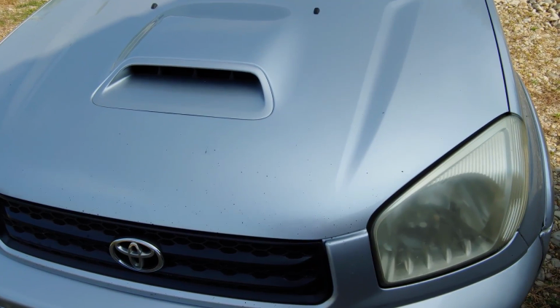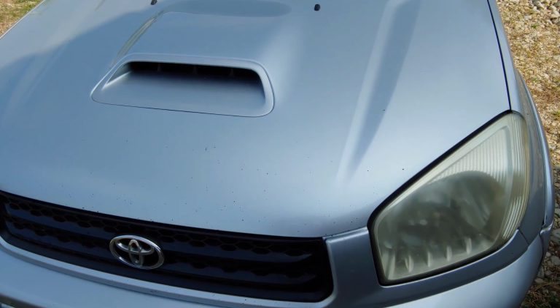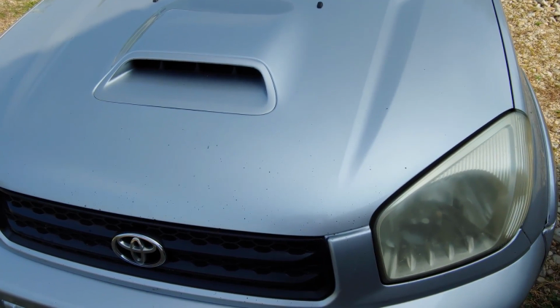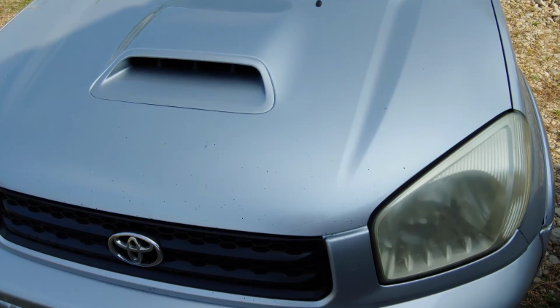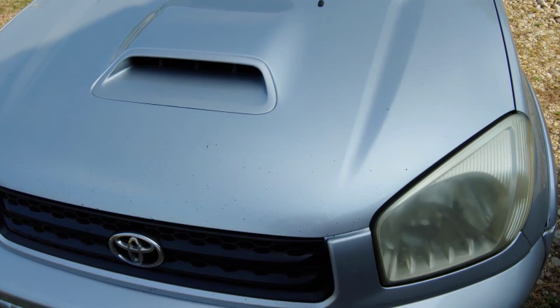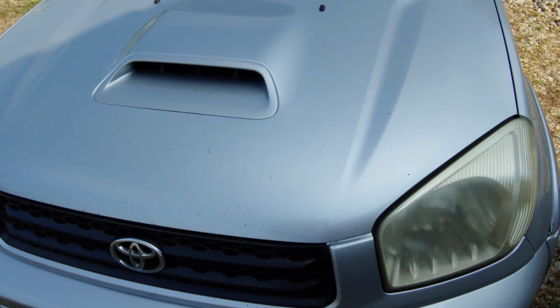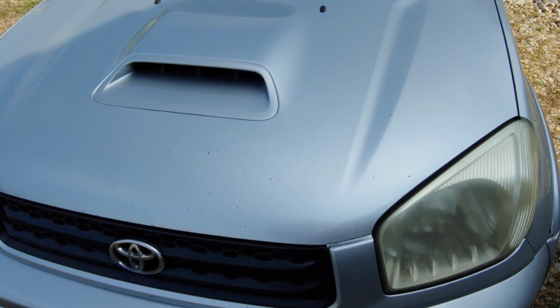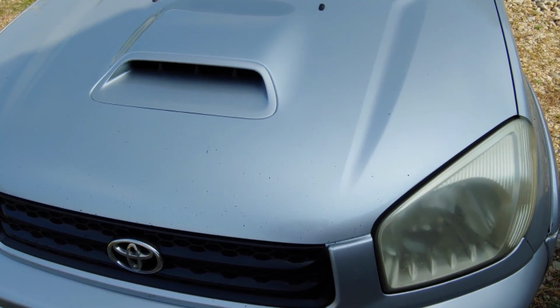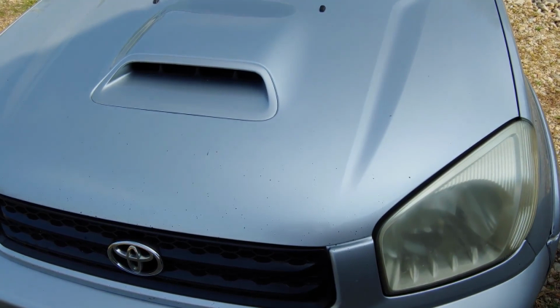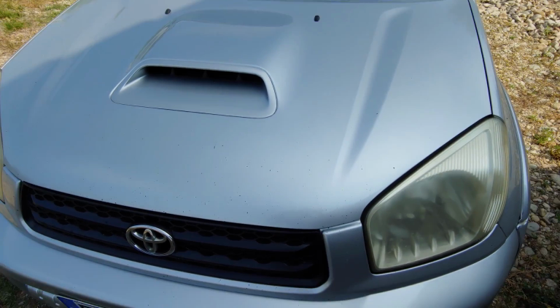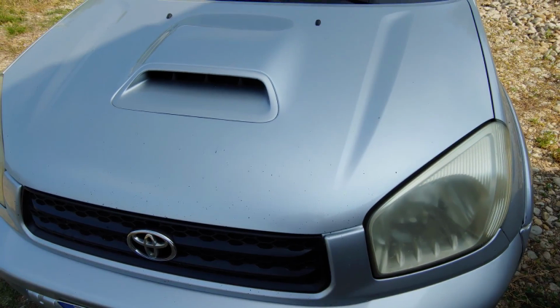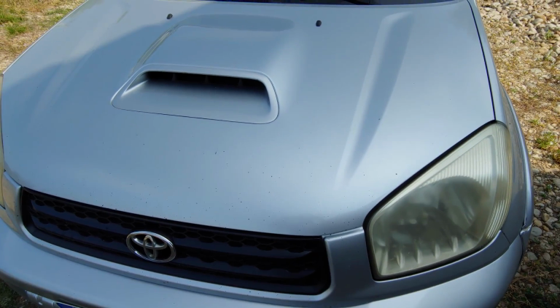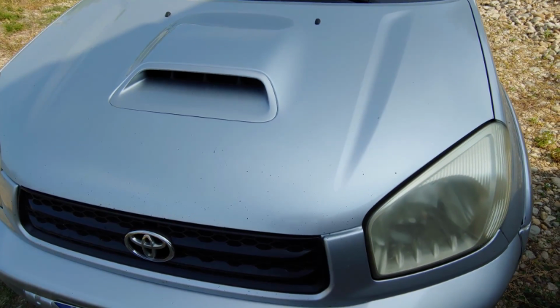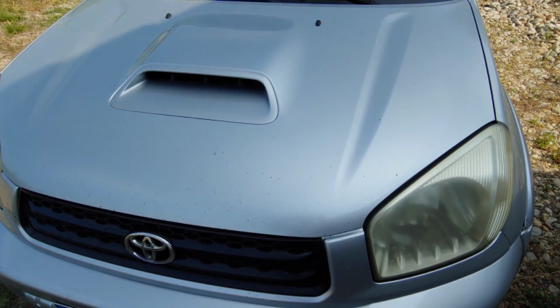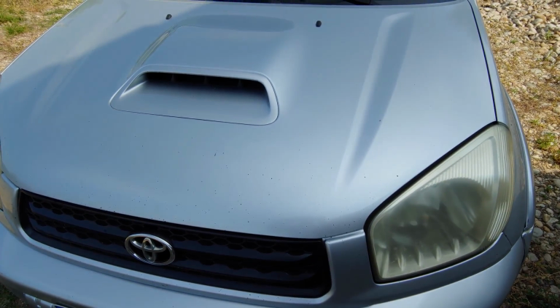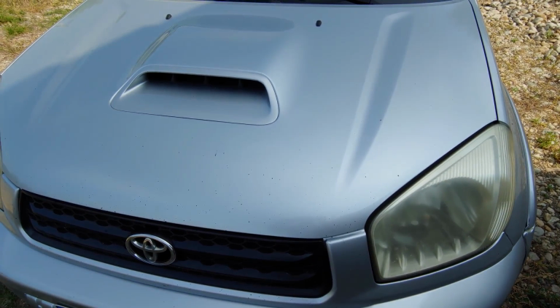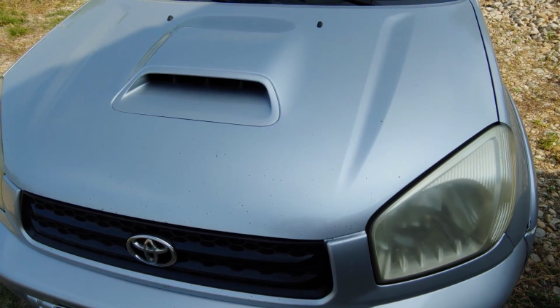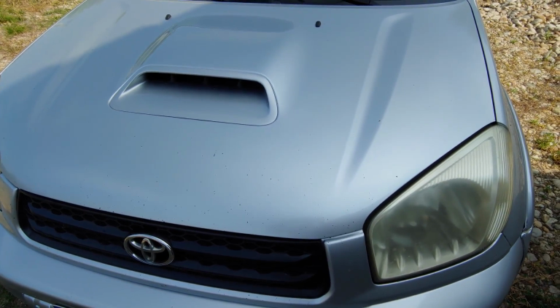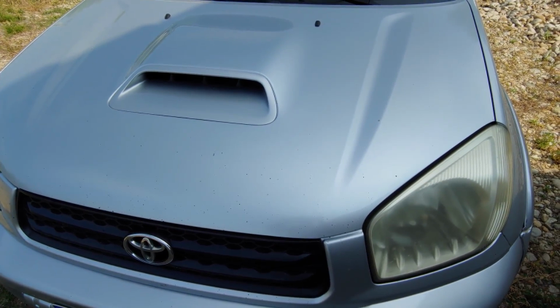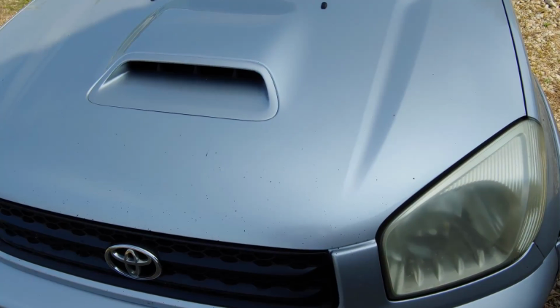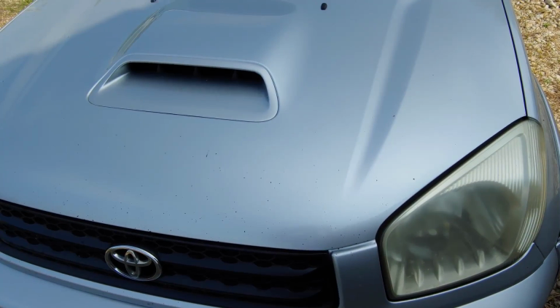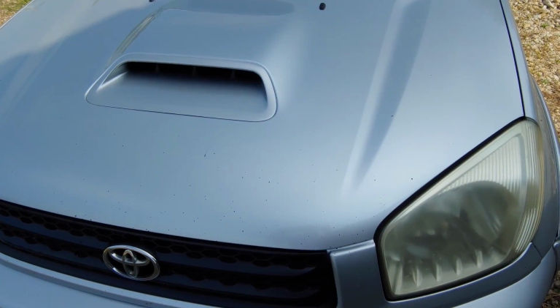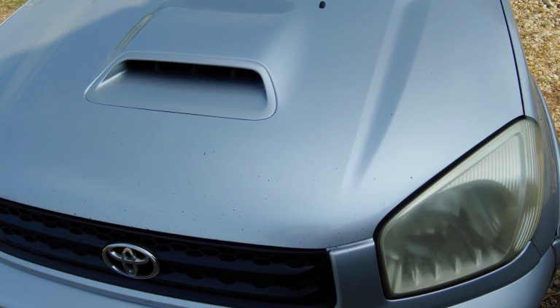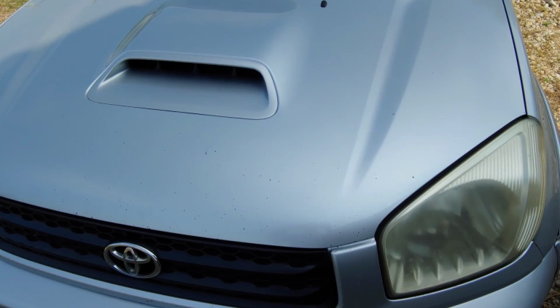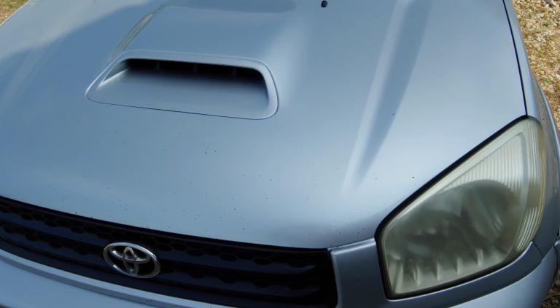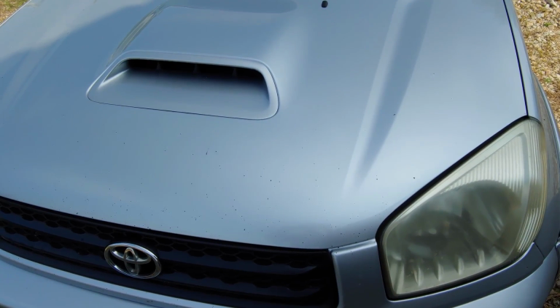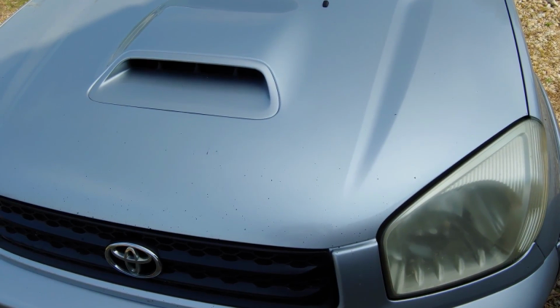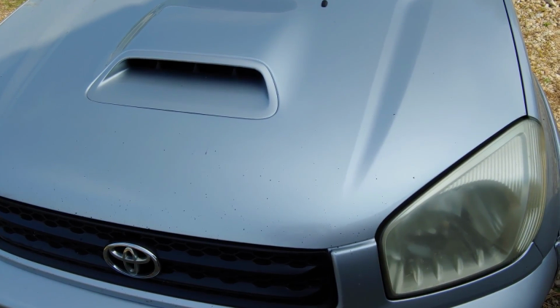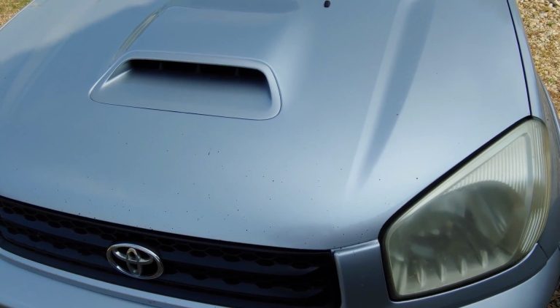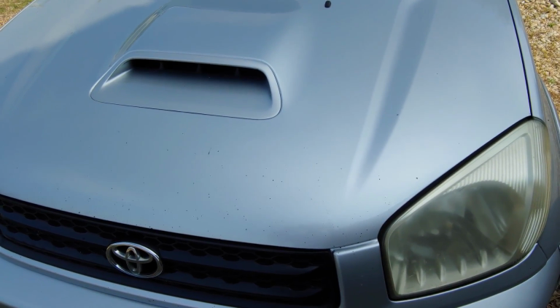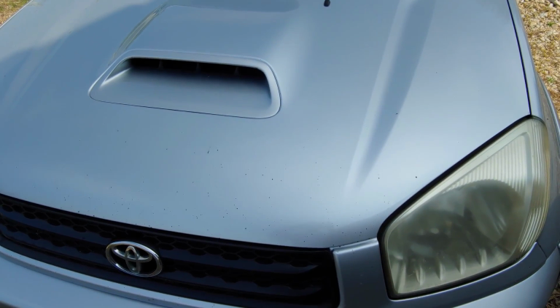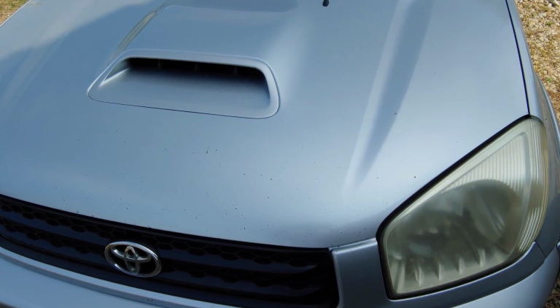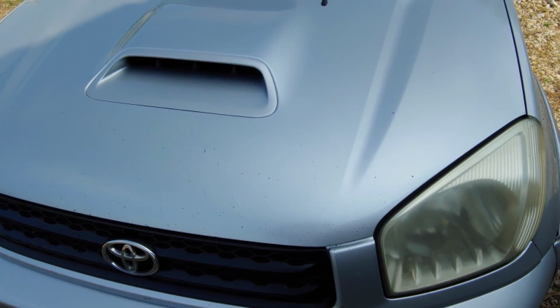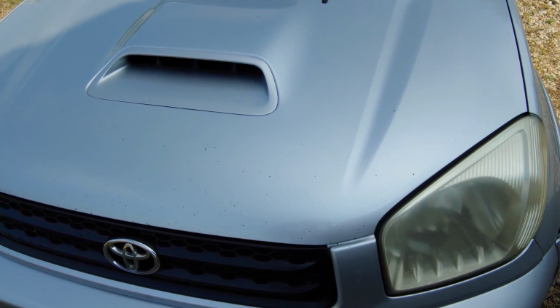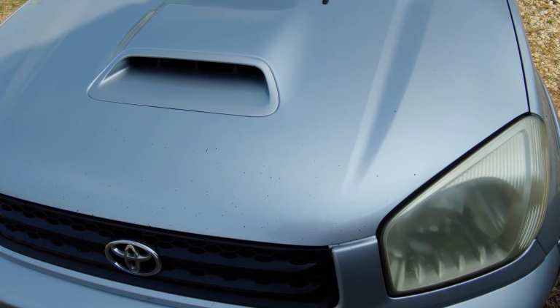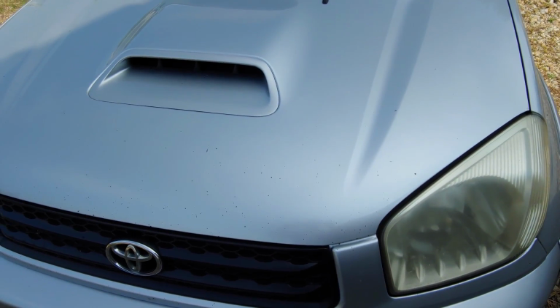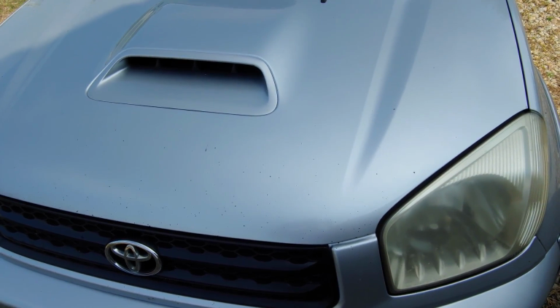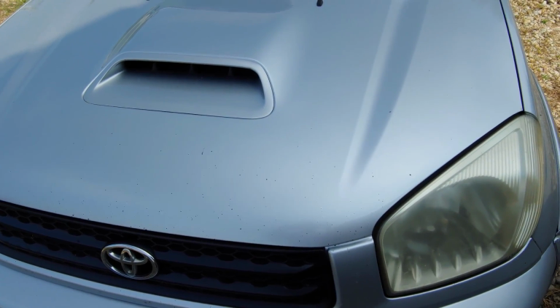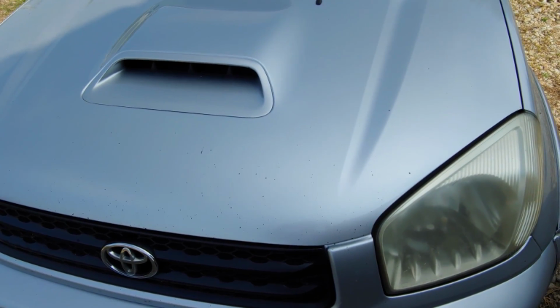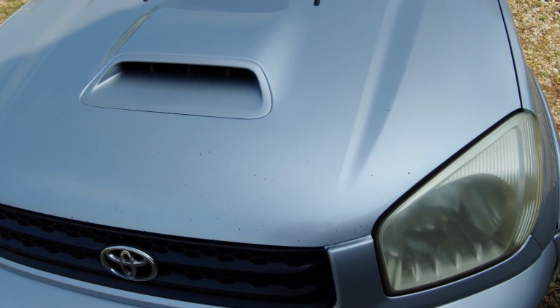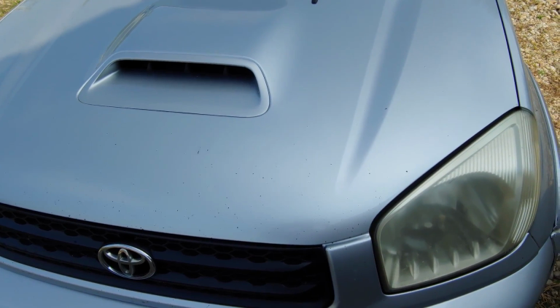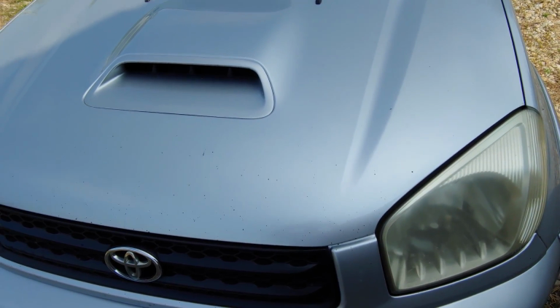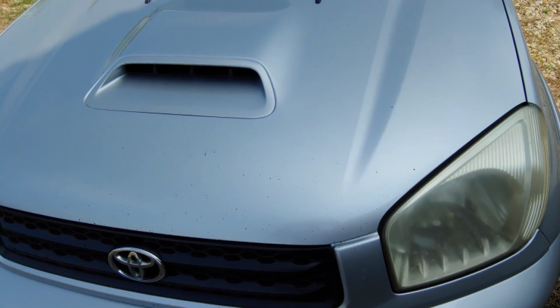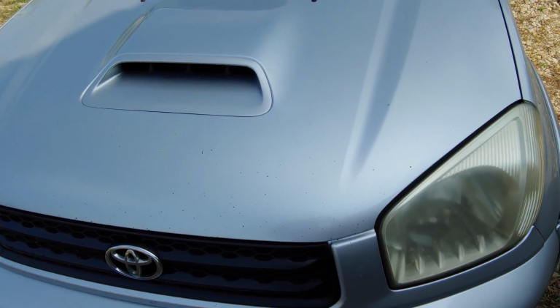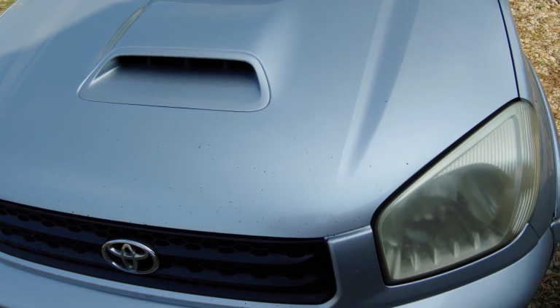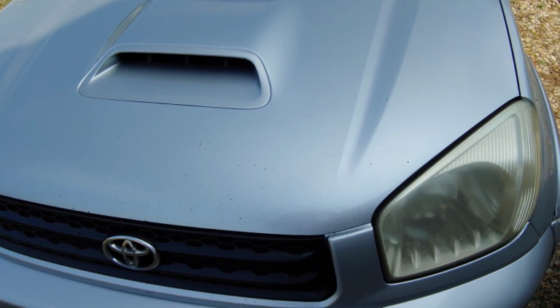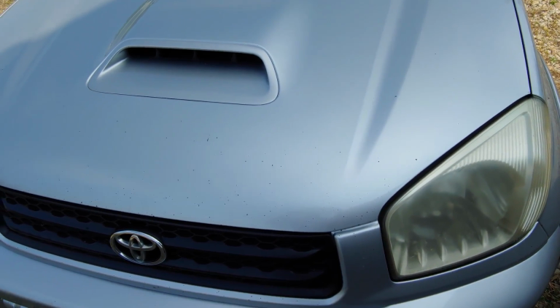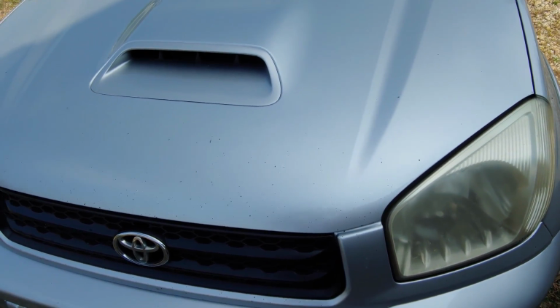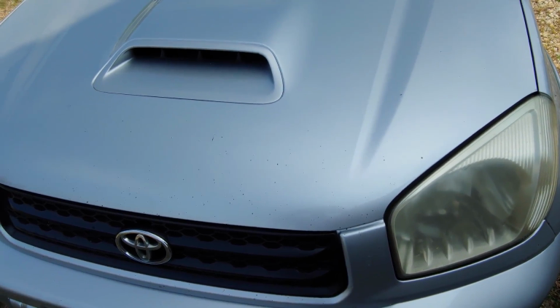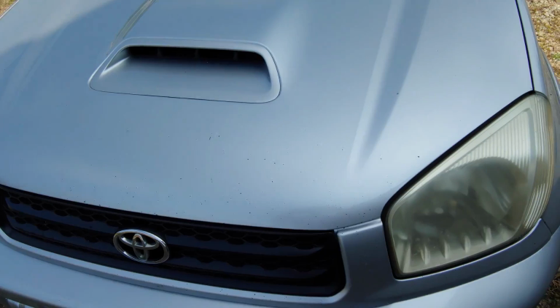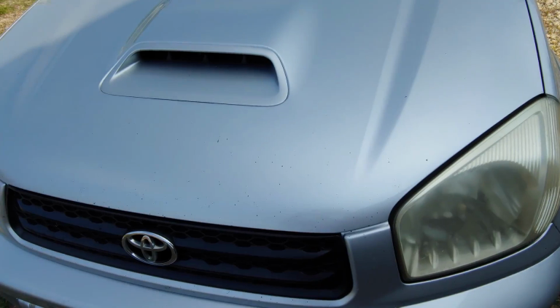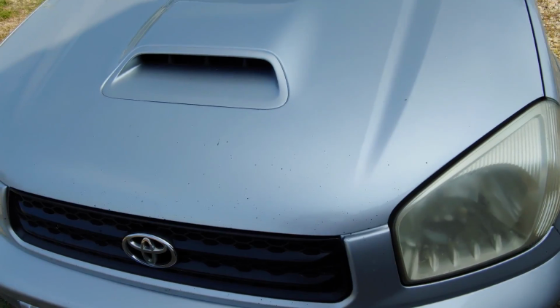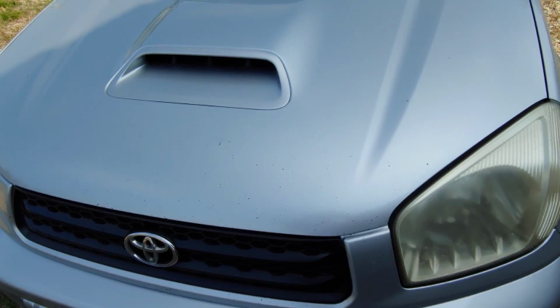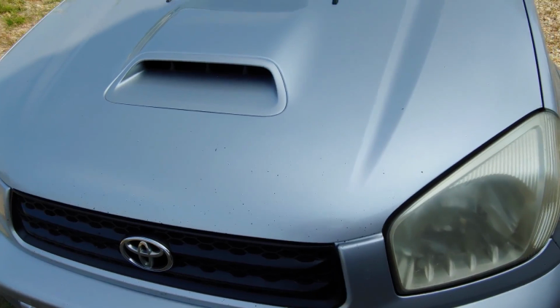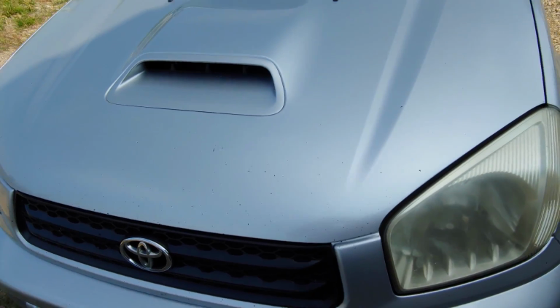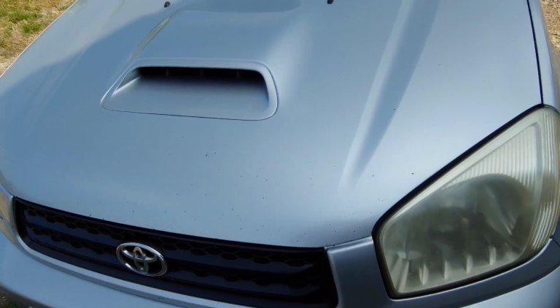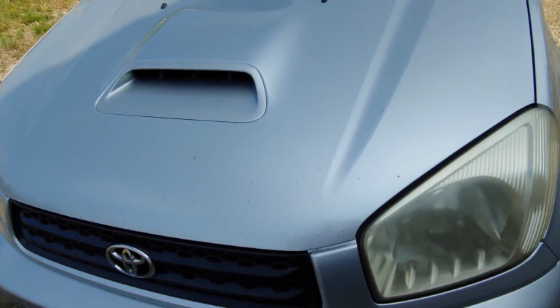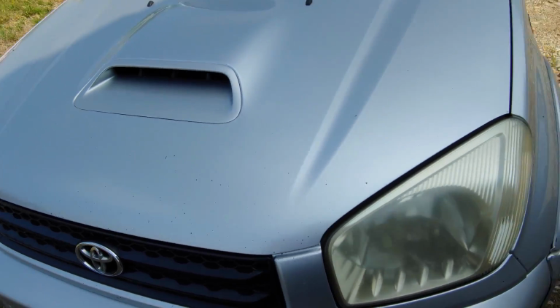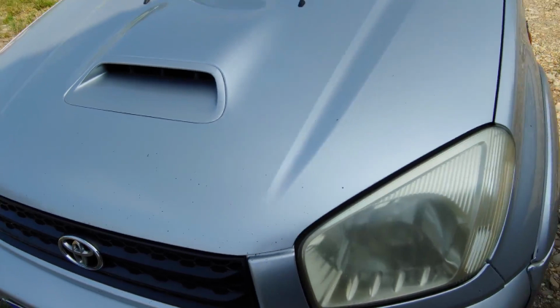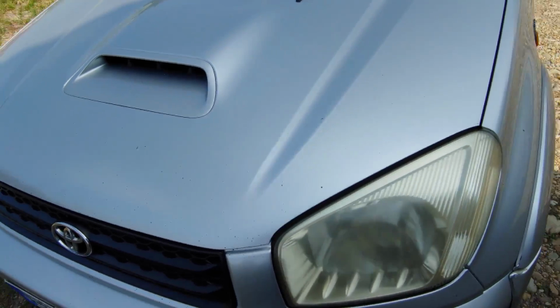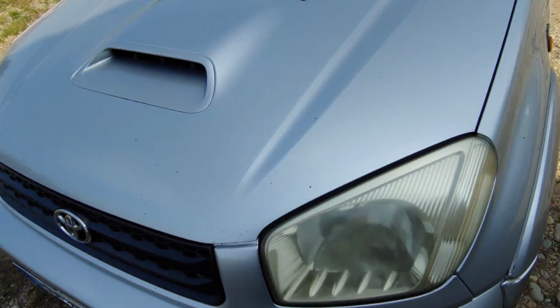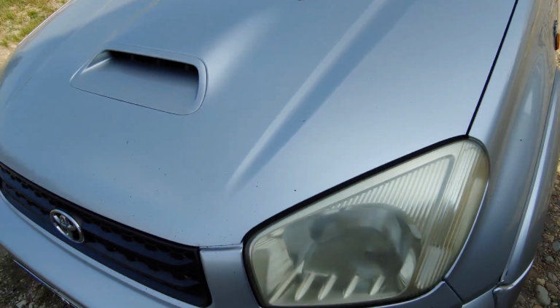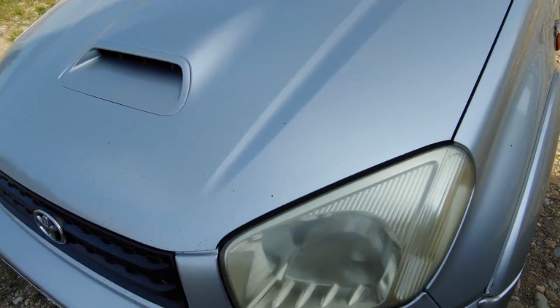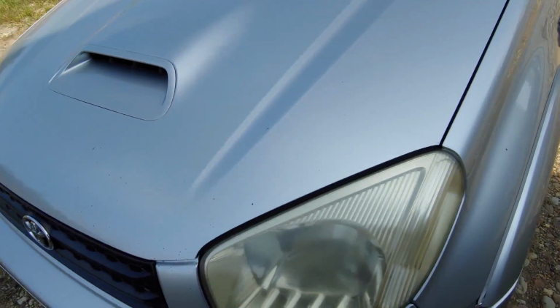How to change the air filter on a Toyota RAV4. This is a 2003 model with a diesel engine.